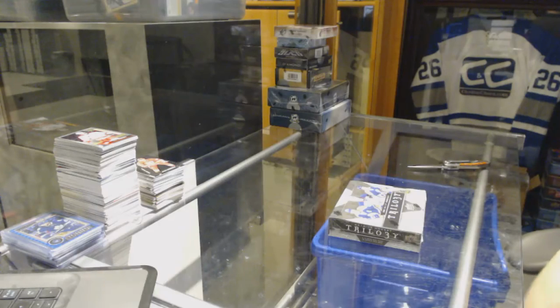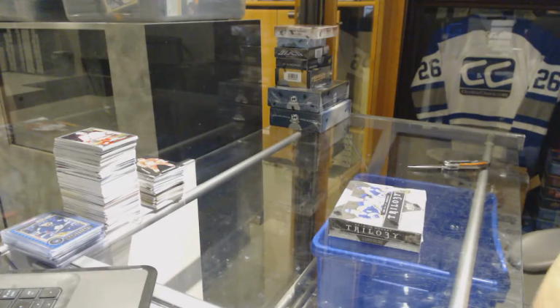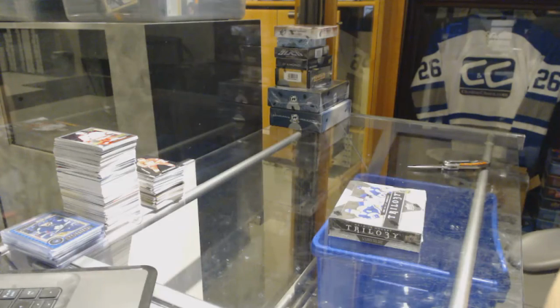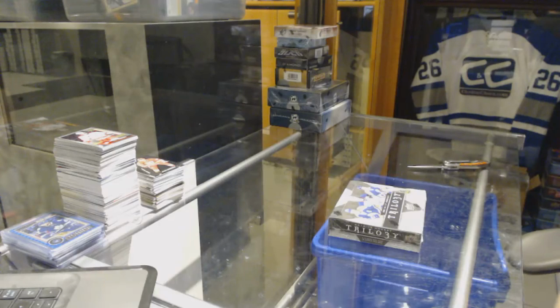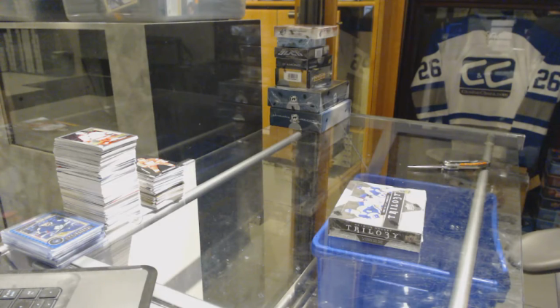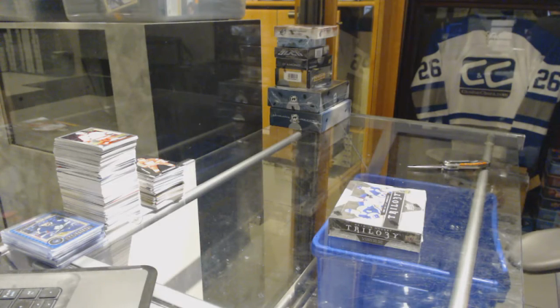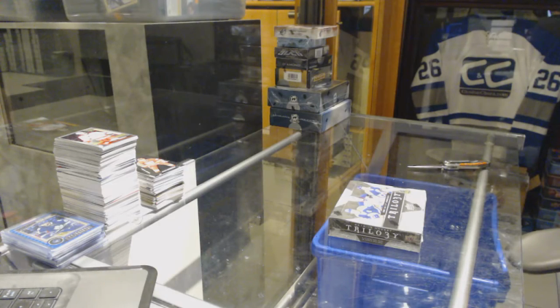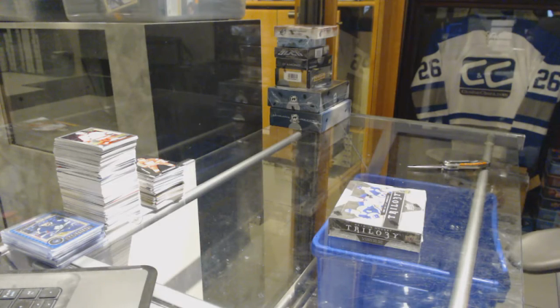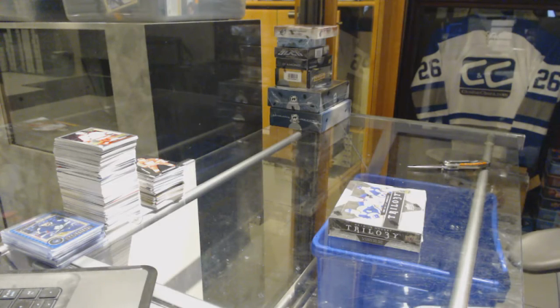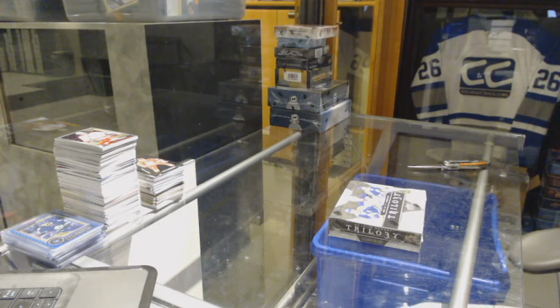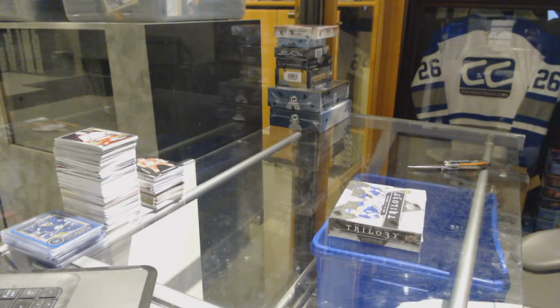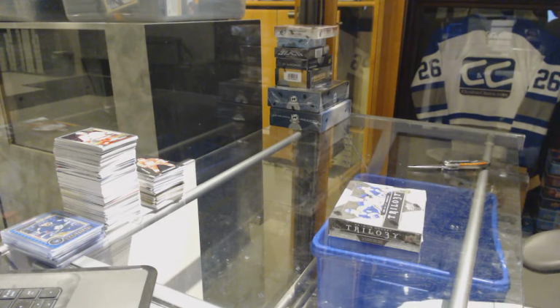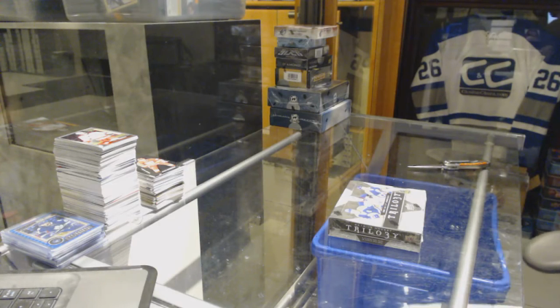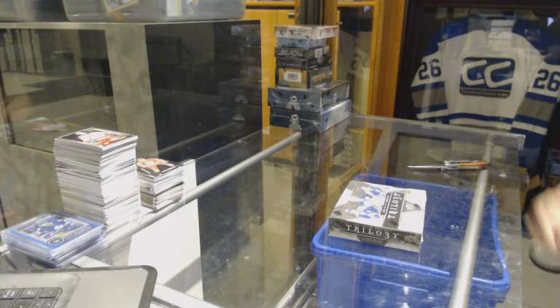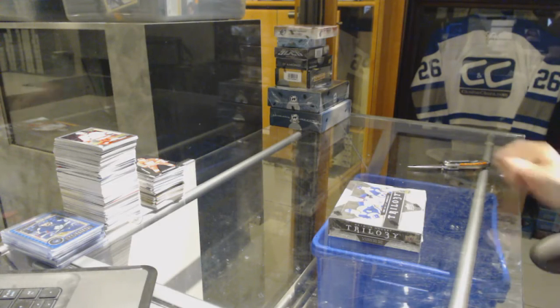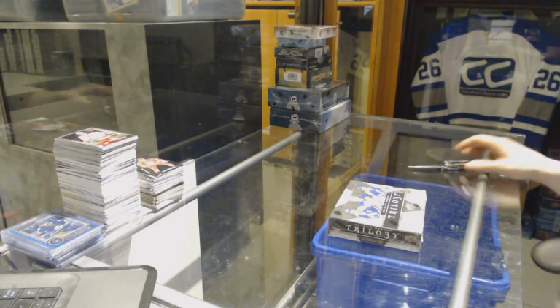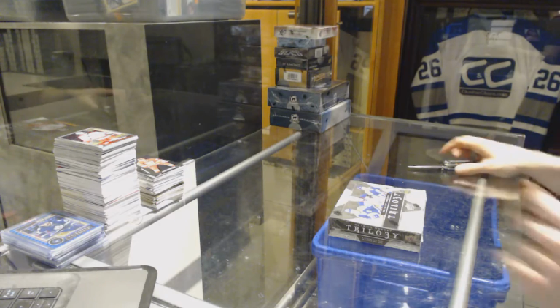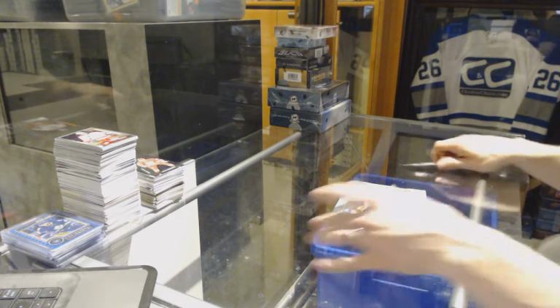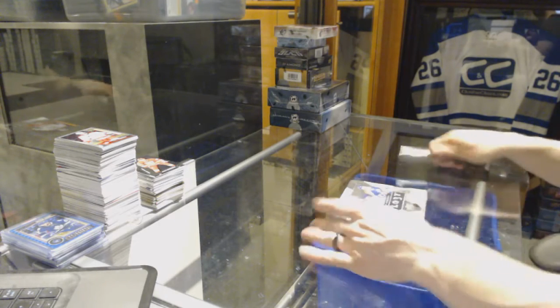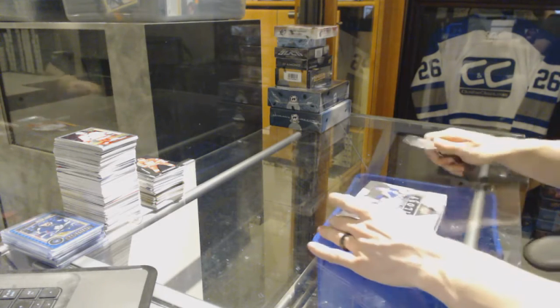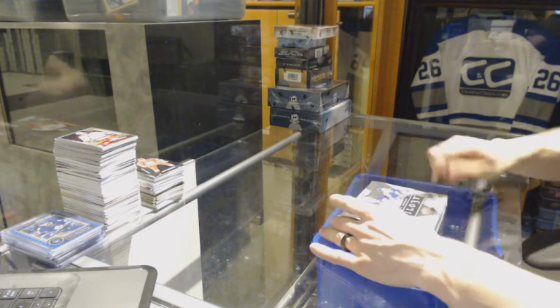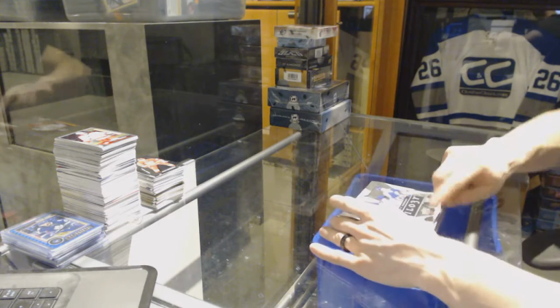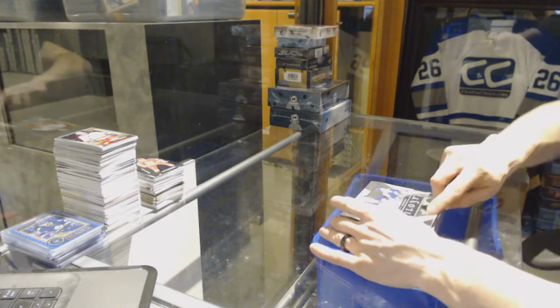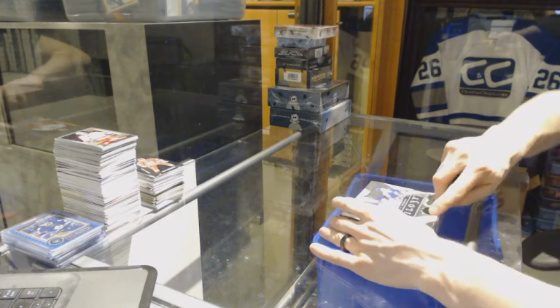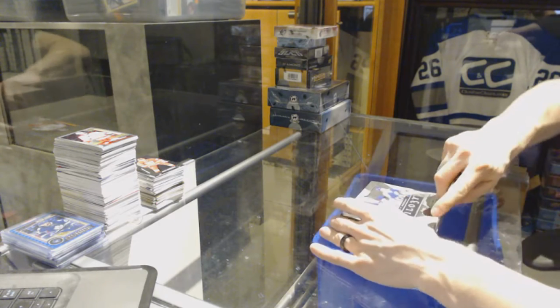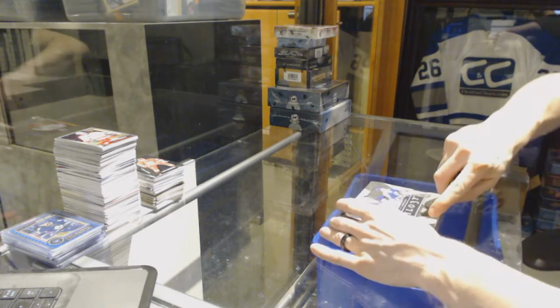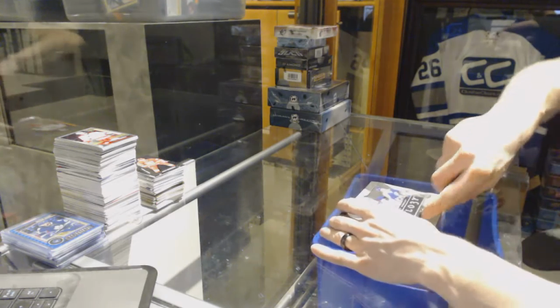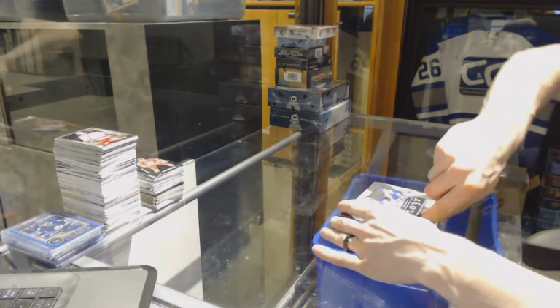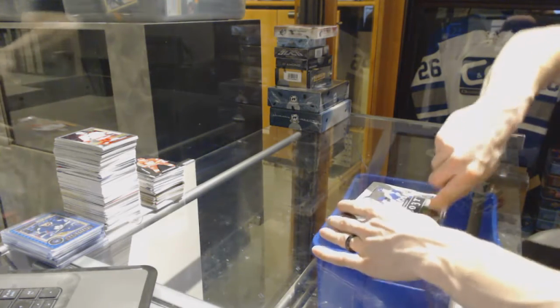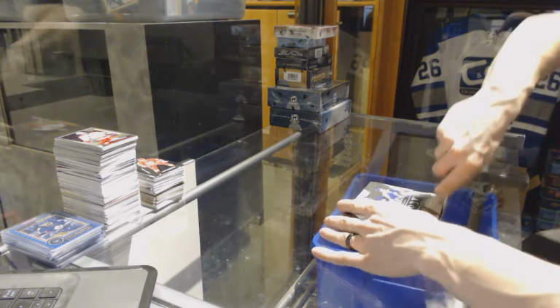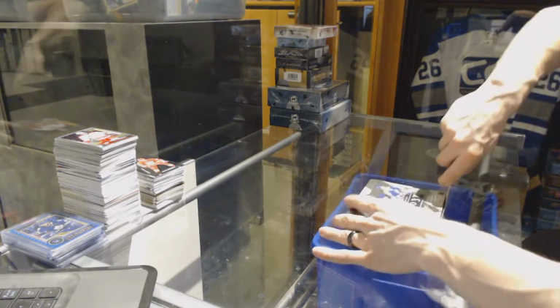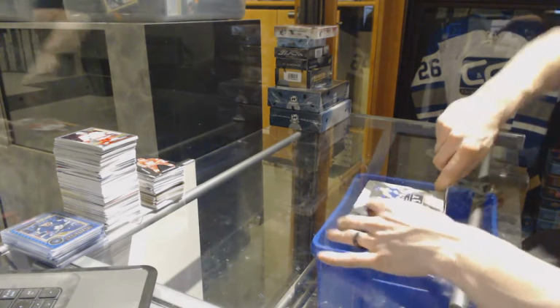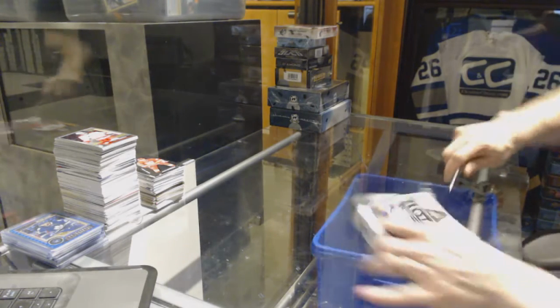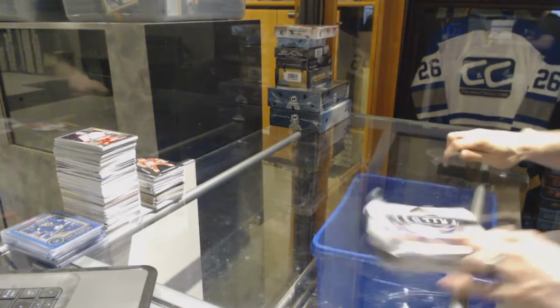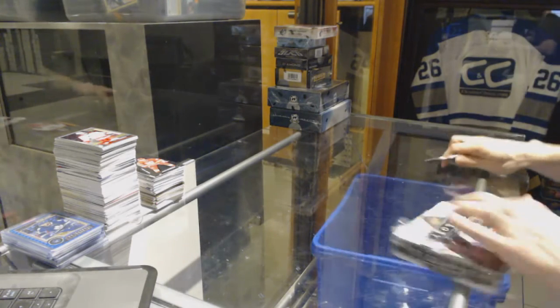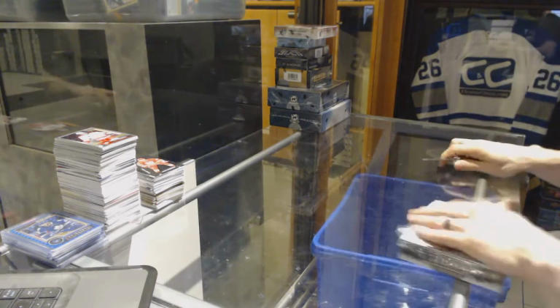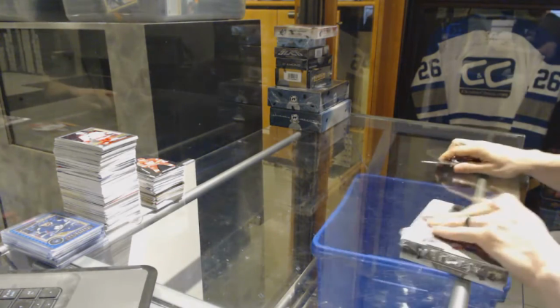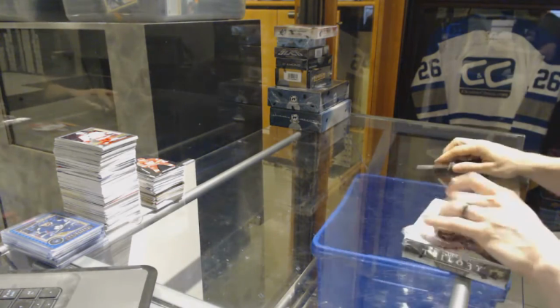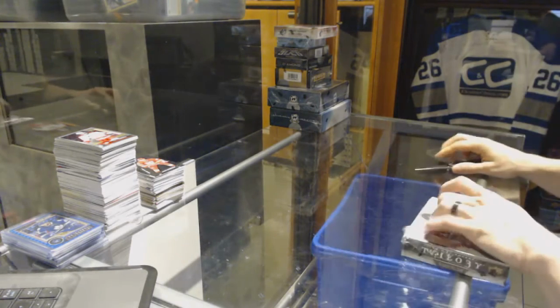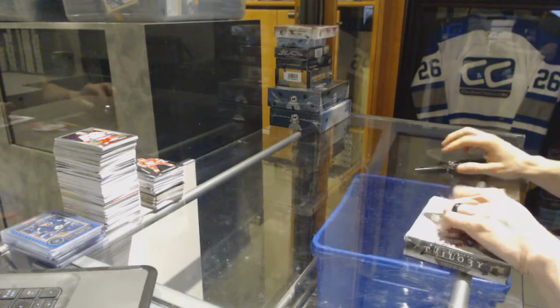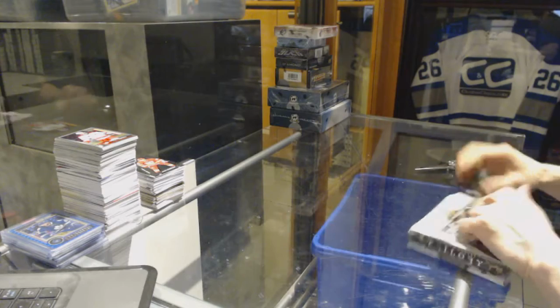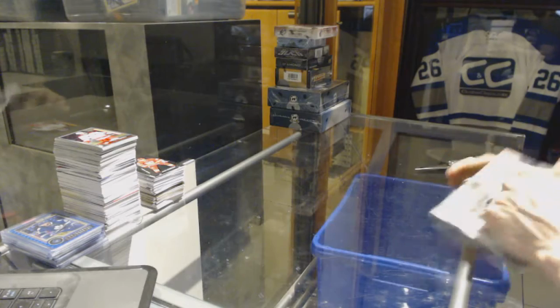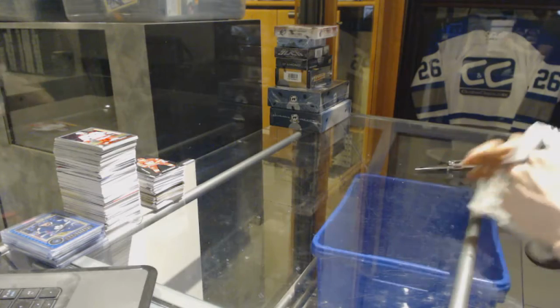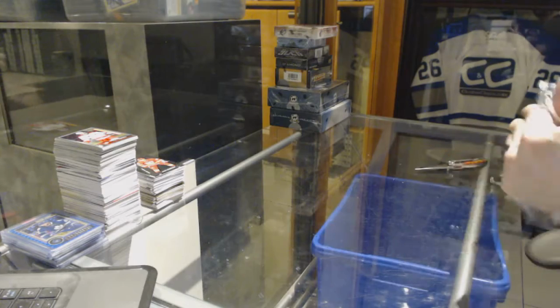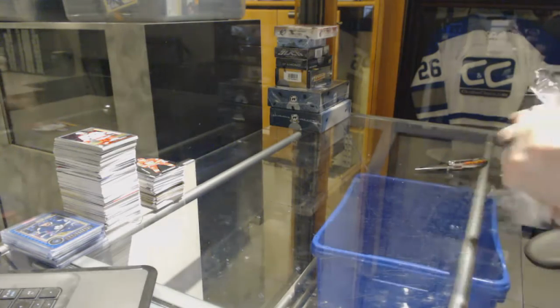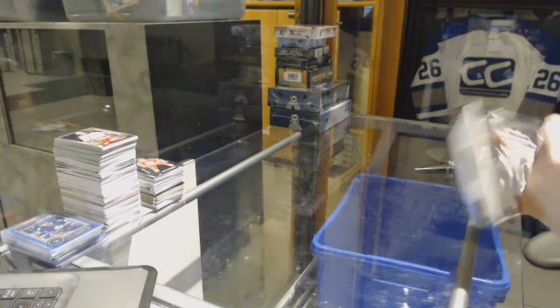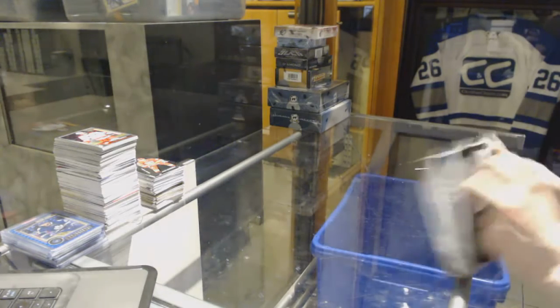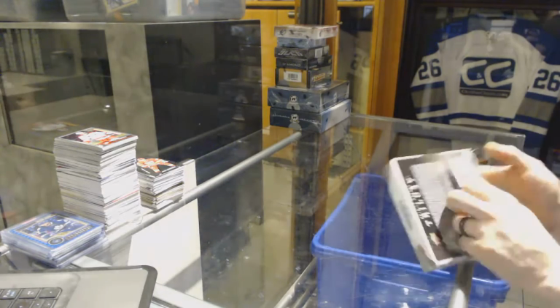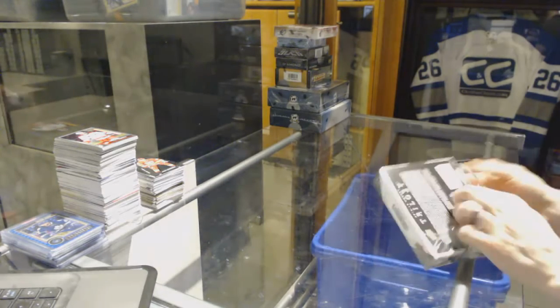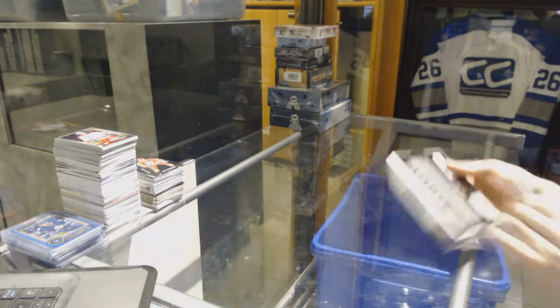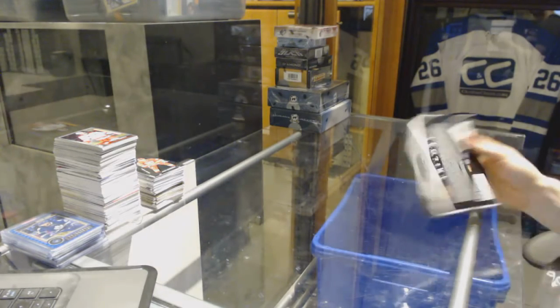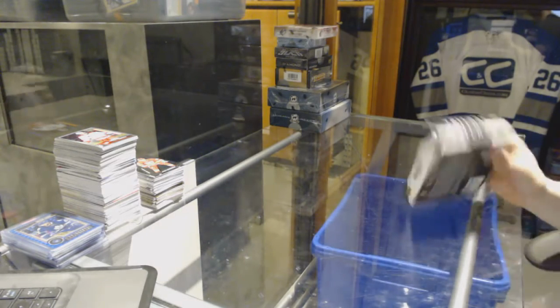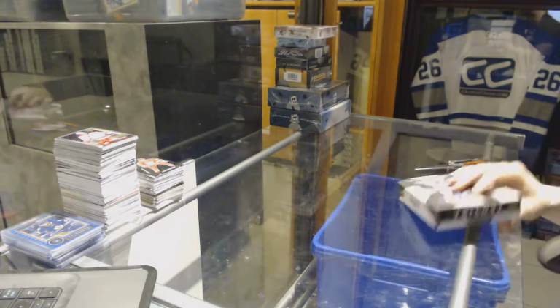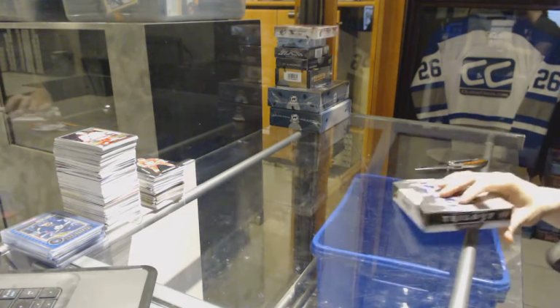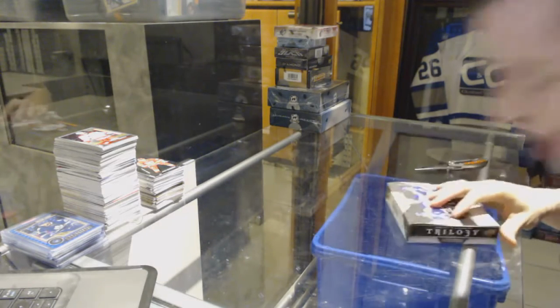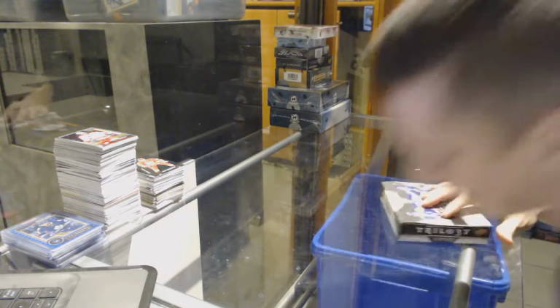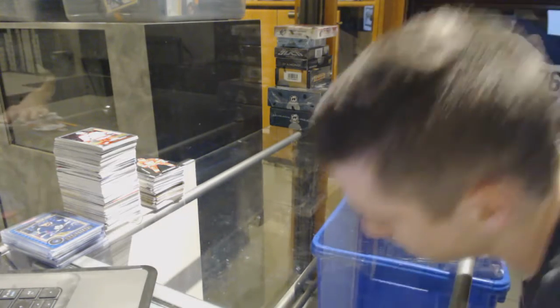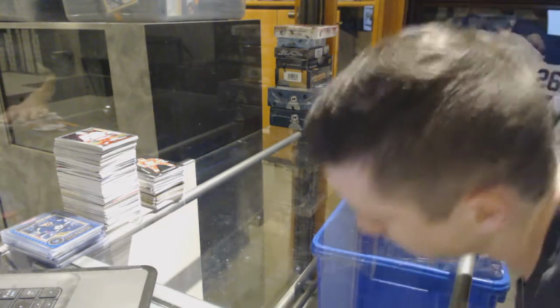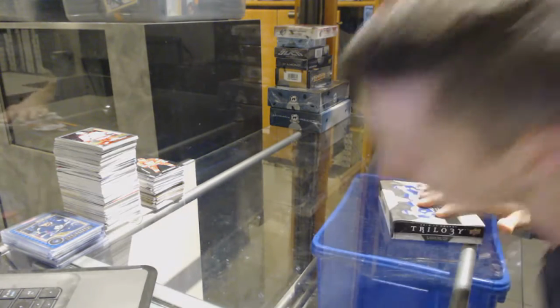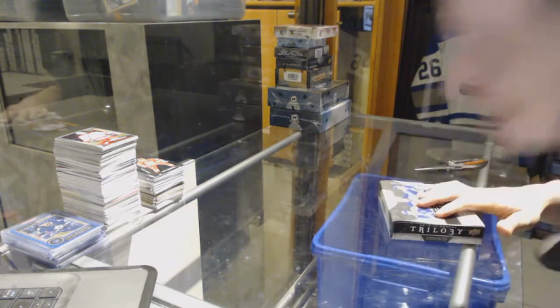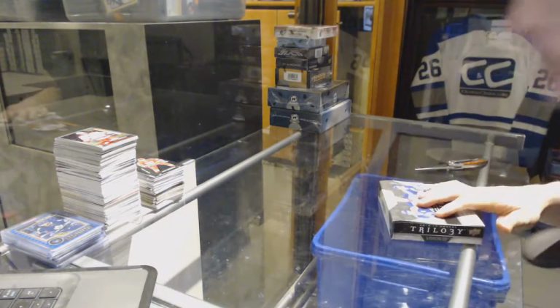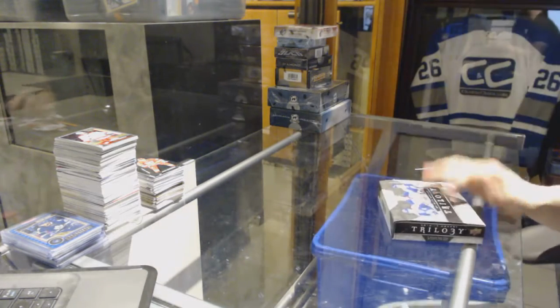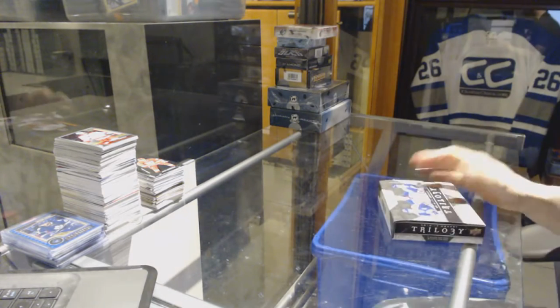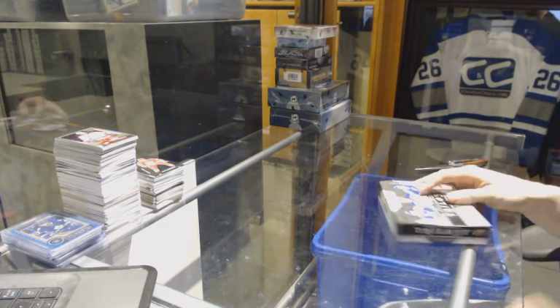Continuing on, C&C Raider for 71-51, we're on to the 16-17 Upper Deck Trilogy and SPX.